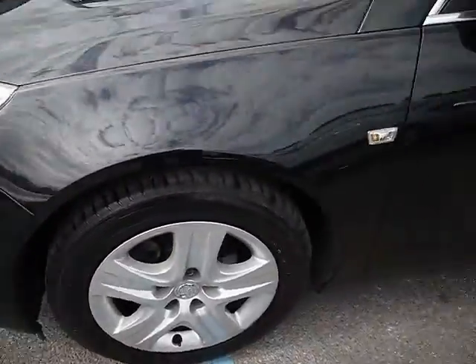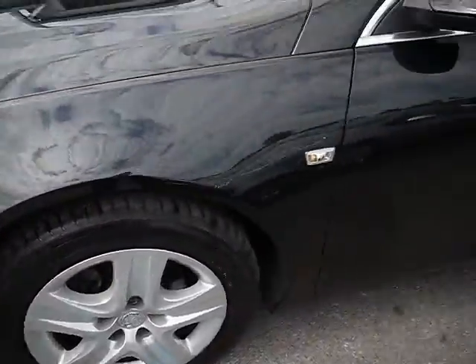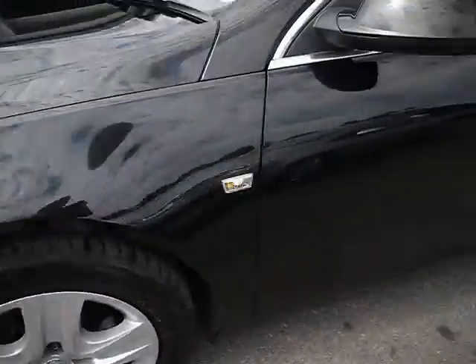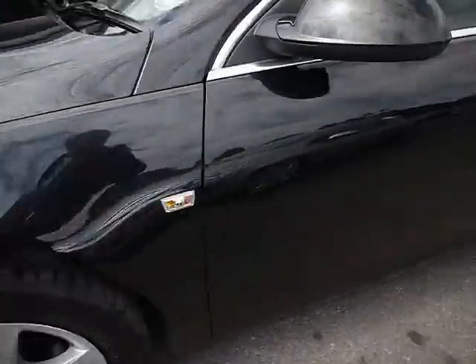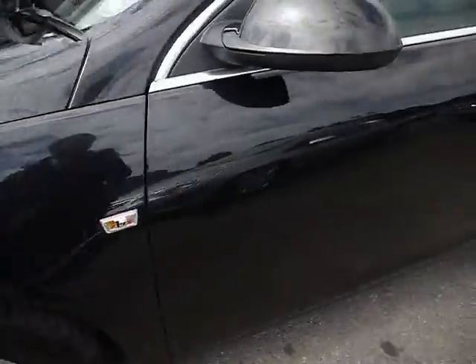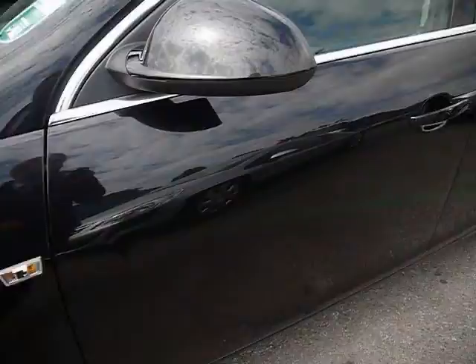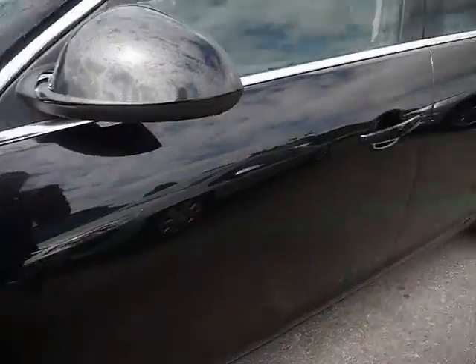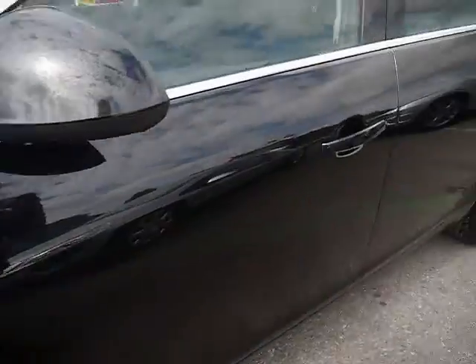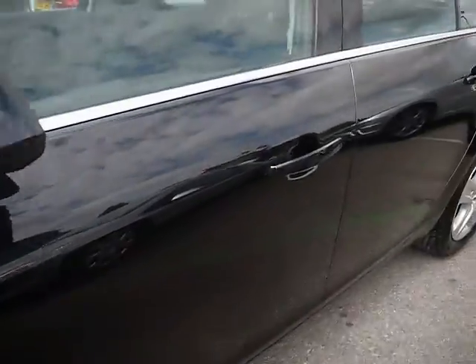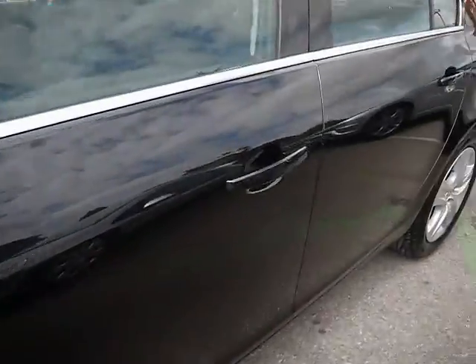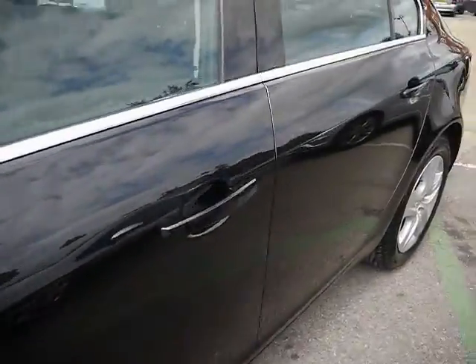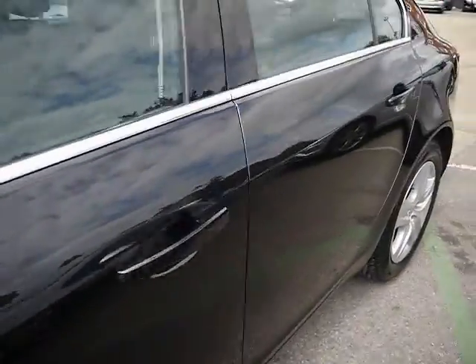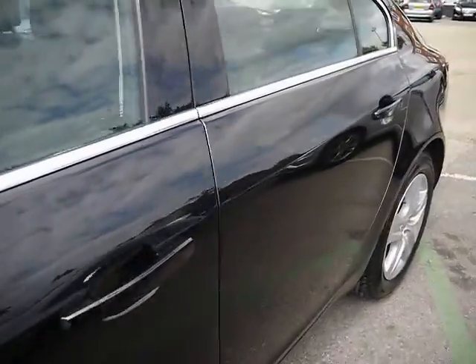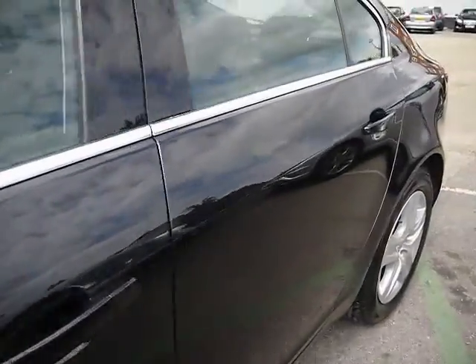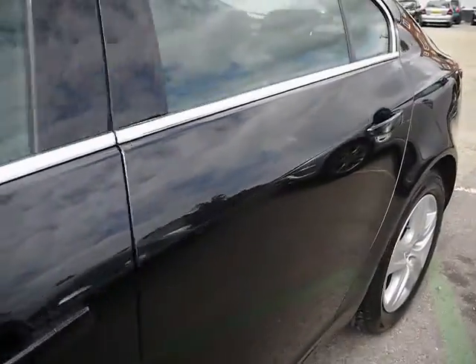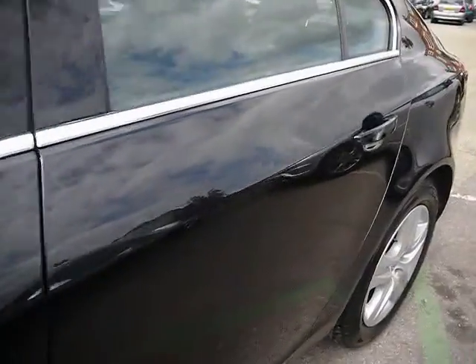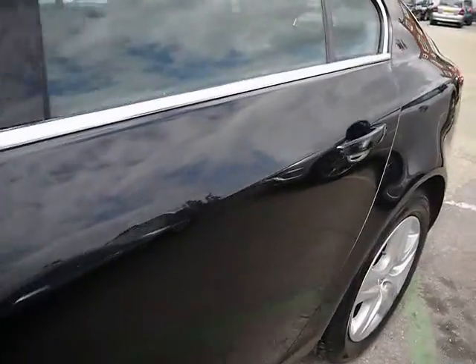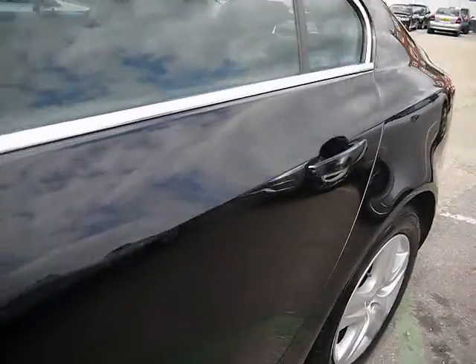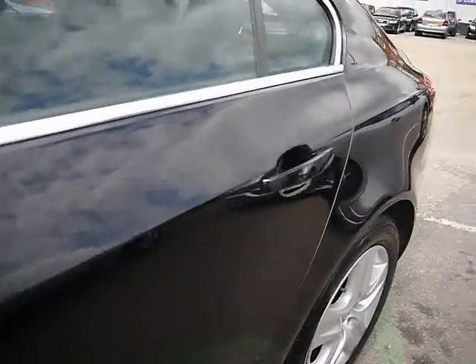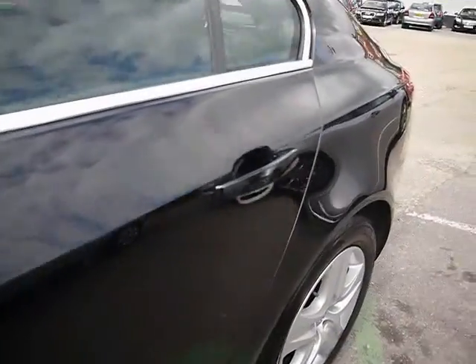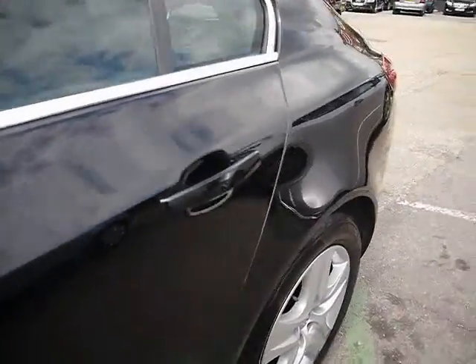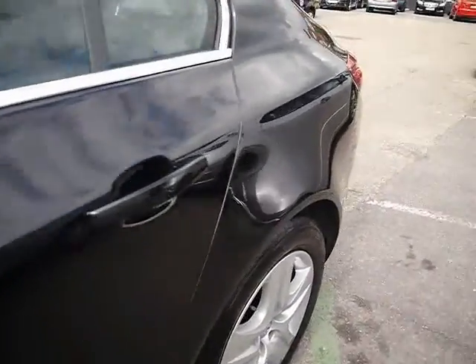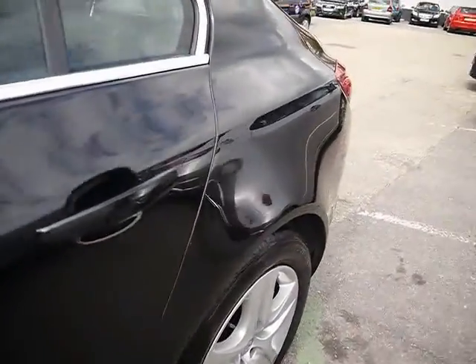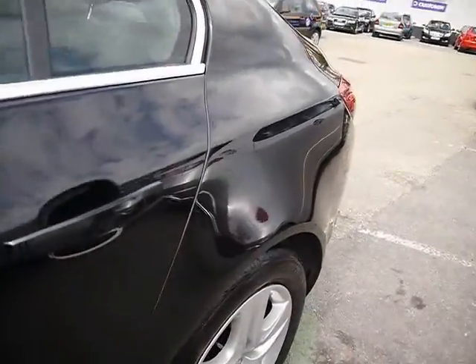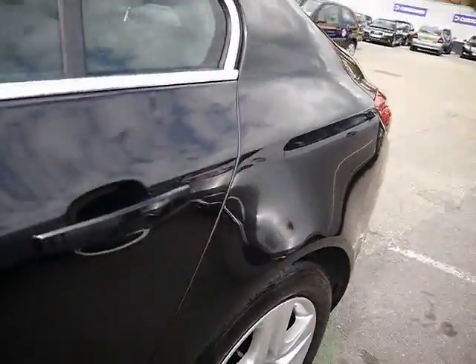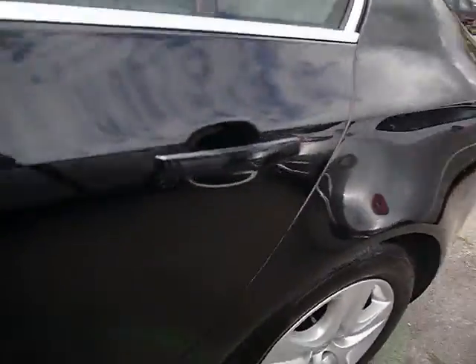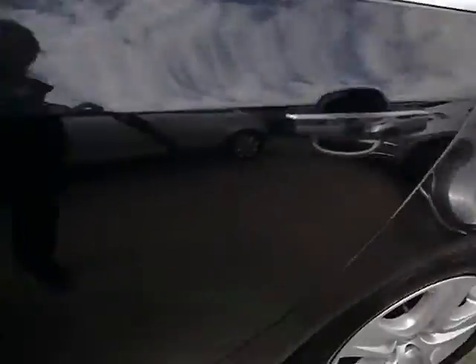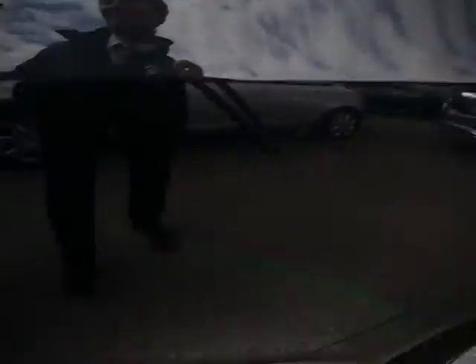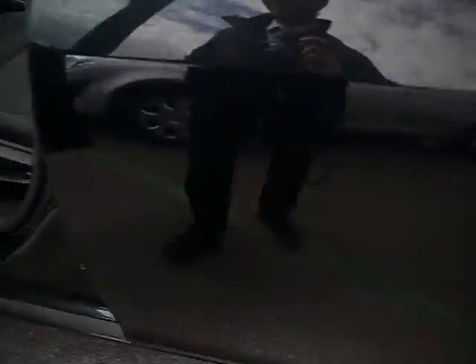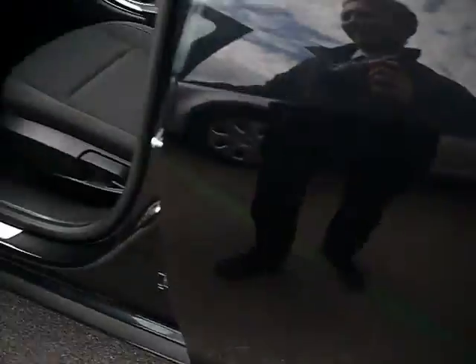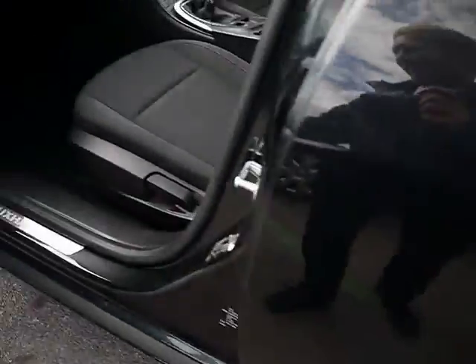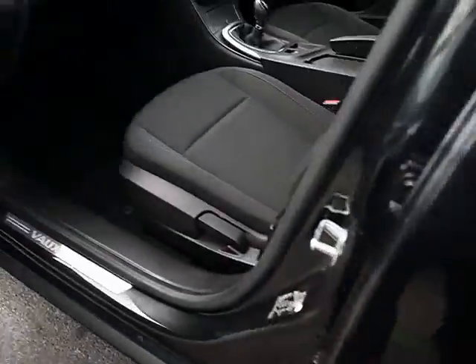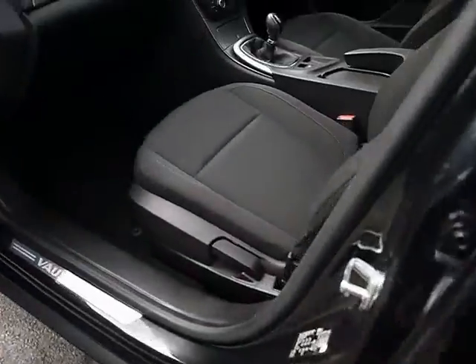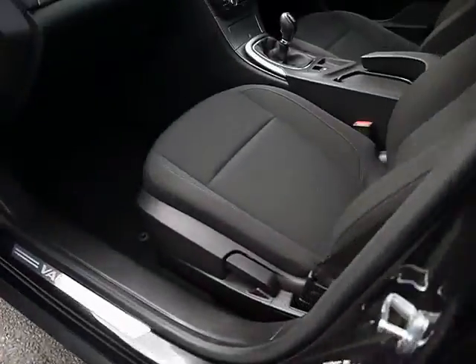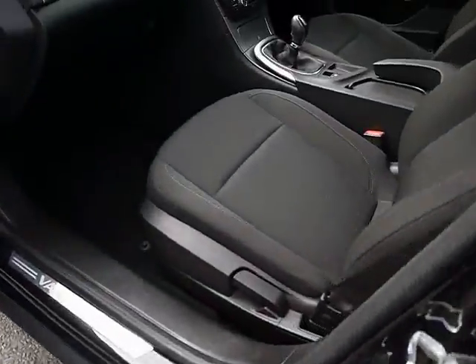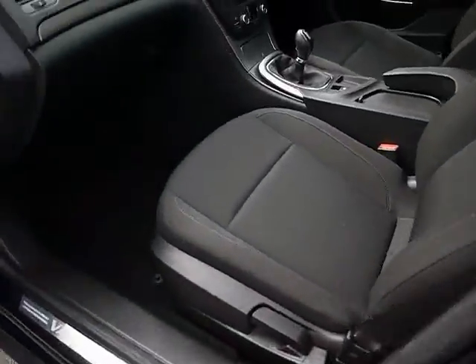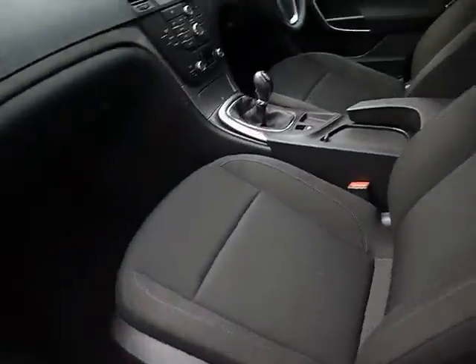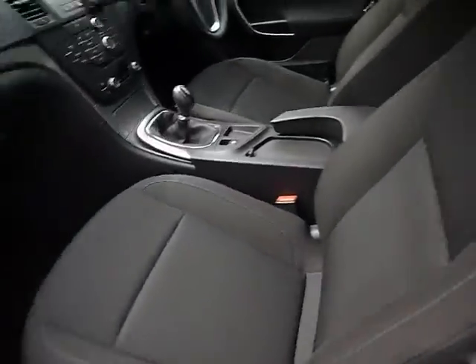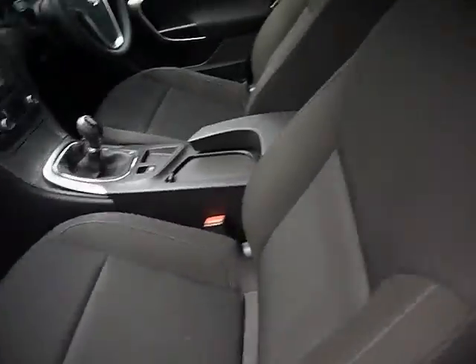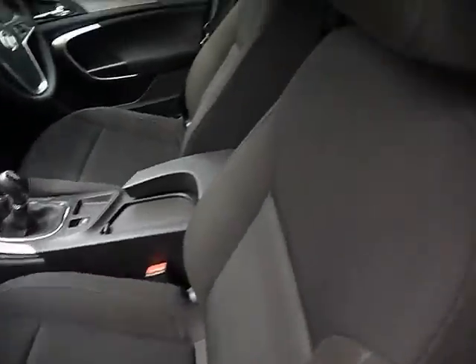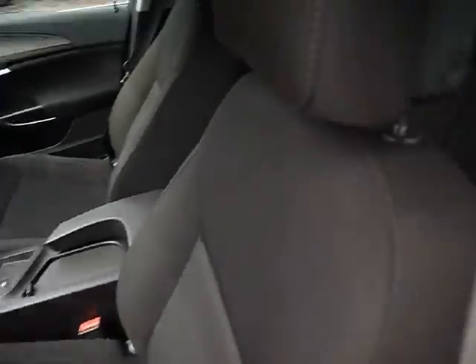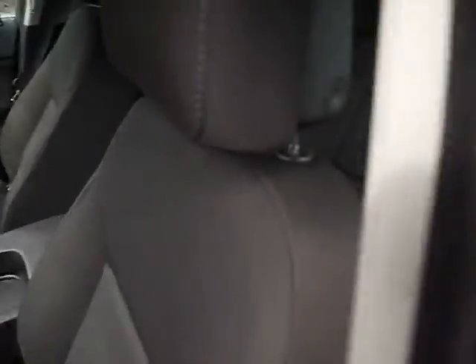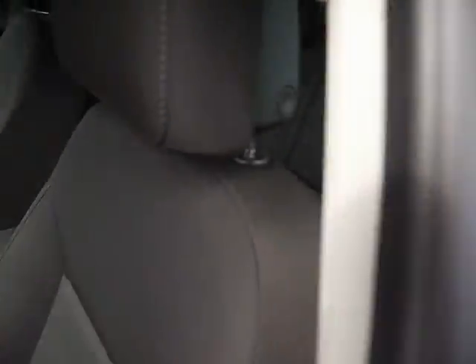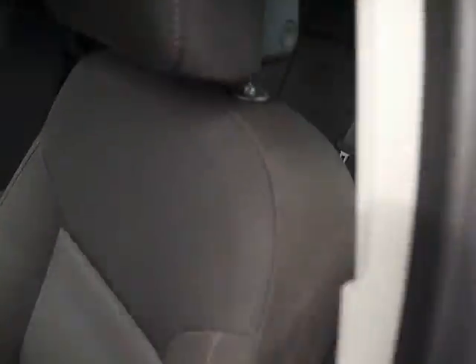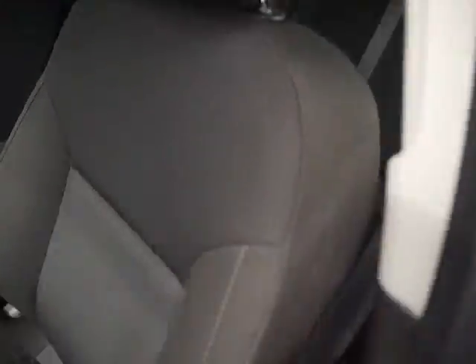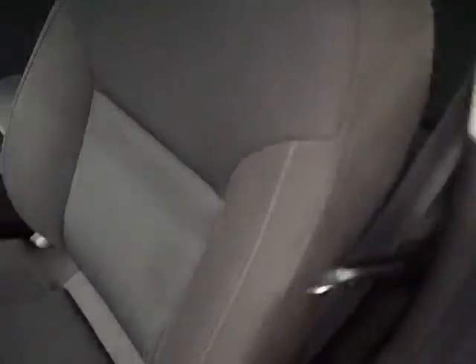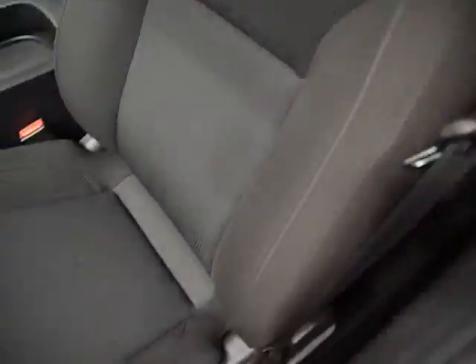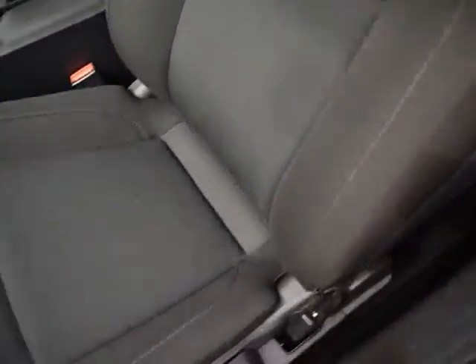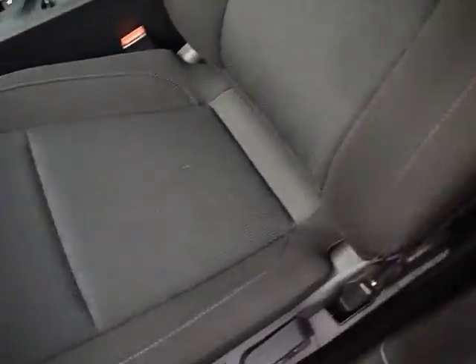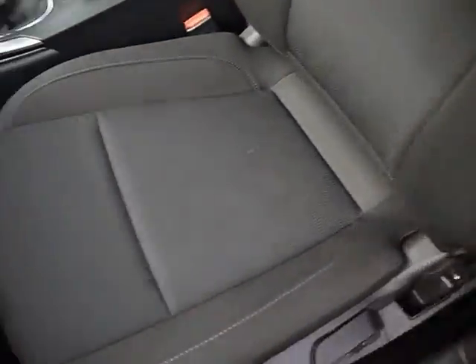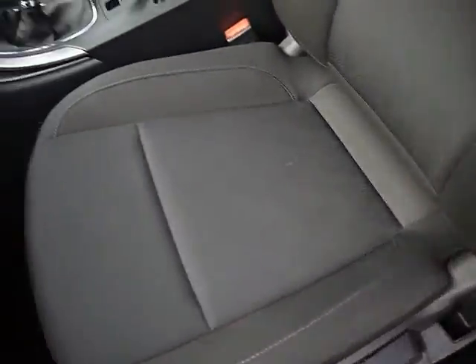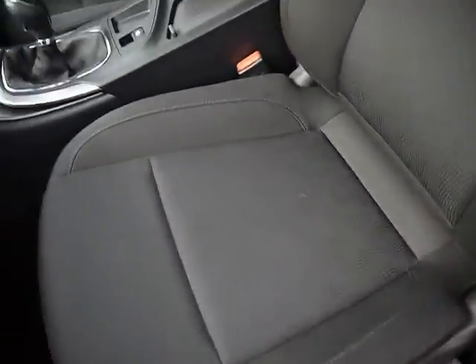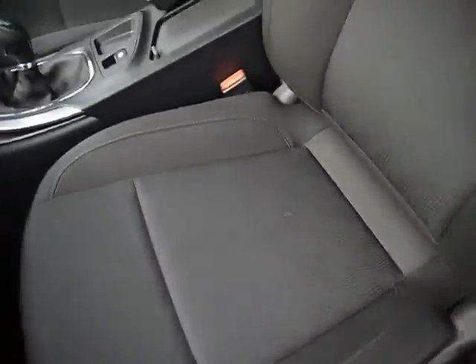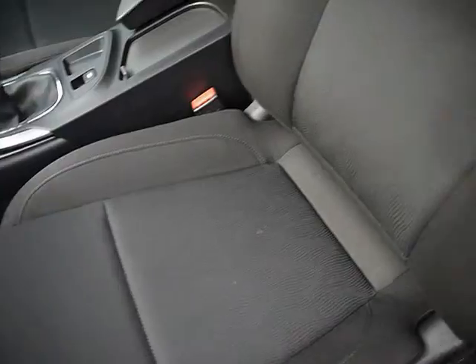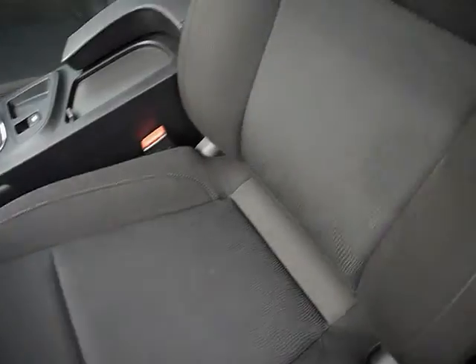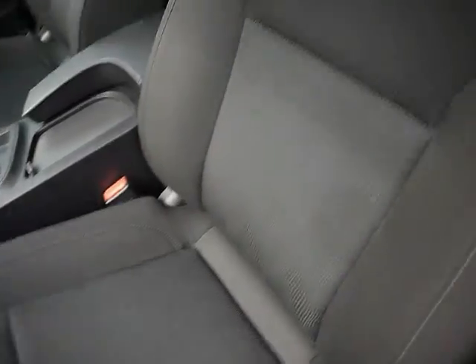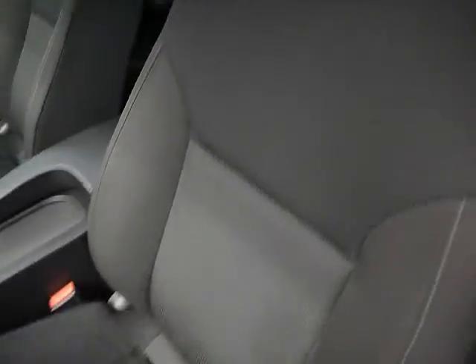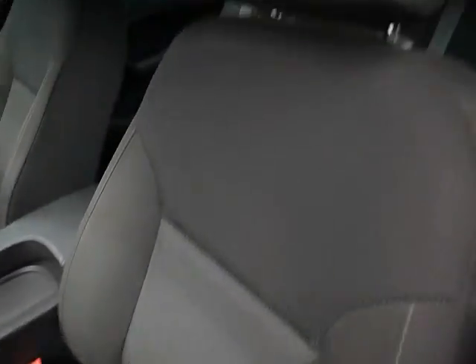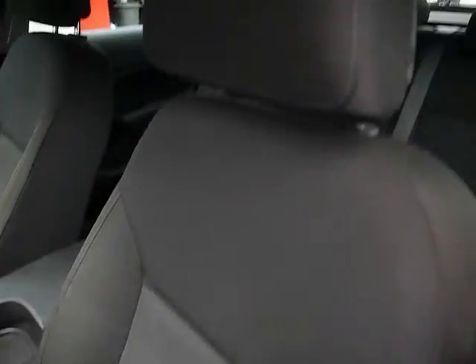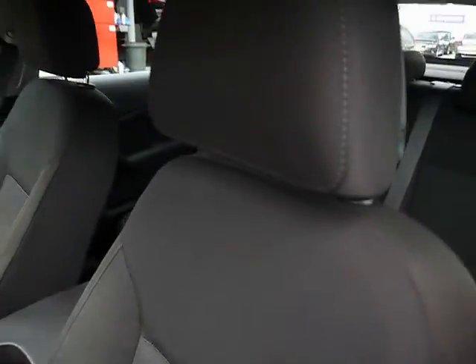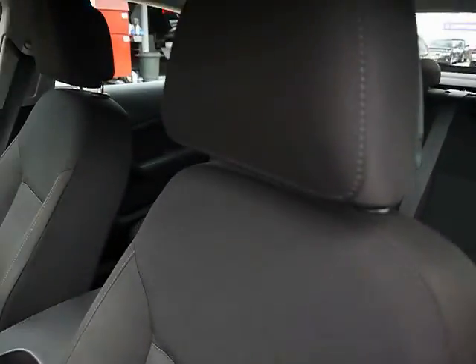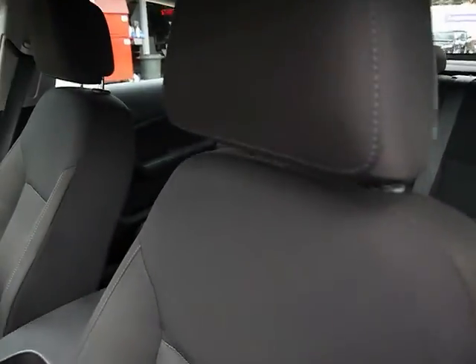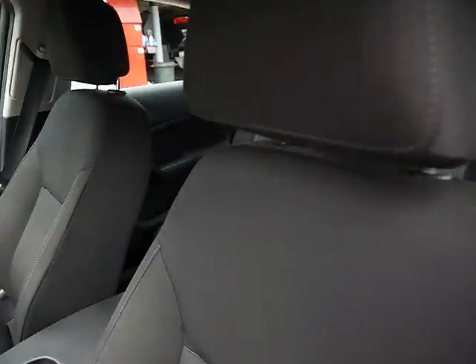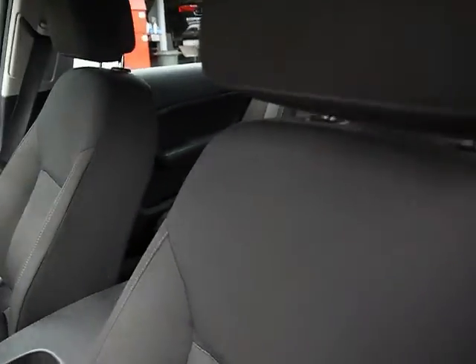I'll show you inside the car now as well. Inside, full cloth interior, all in great condition.